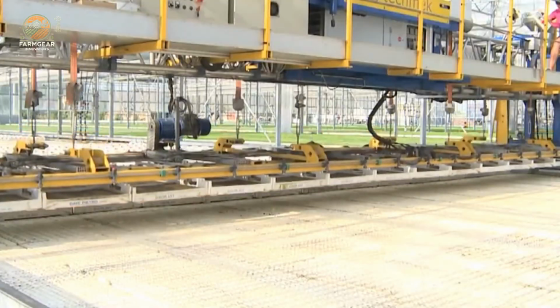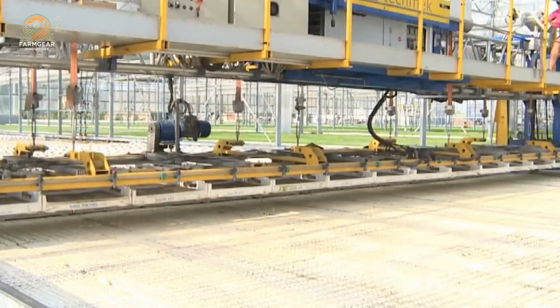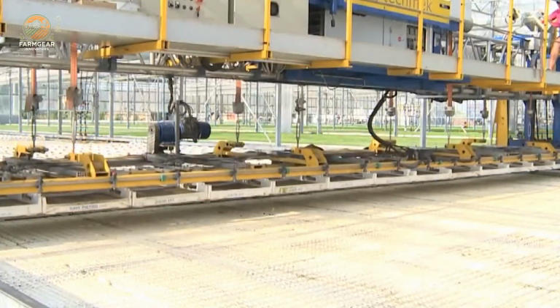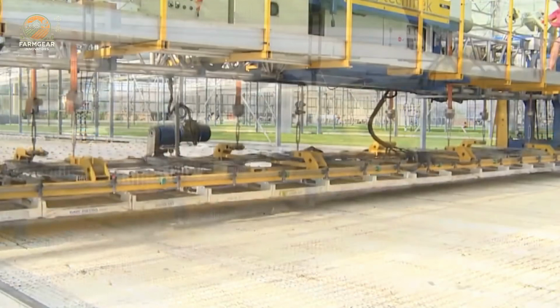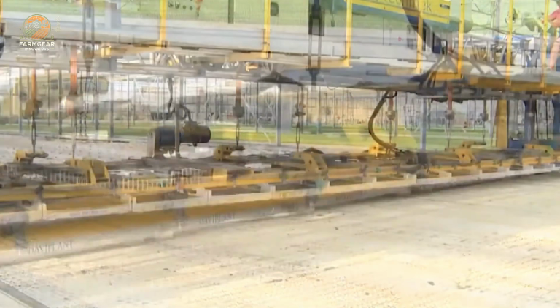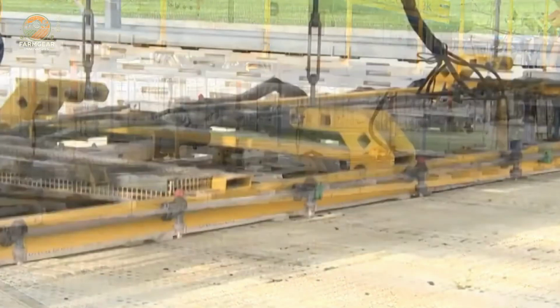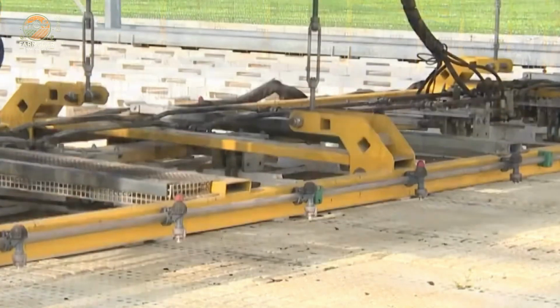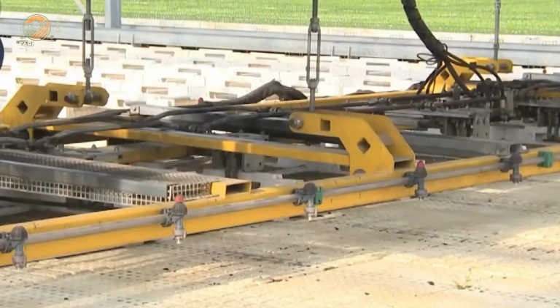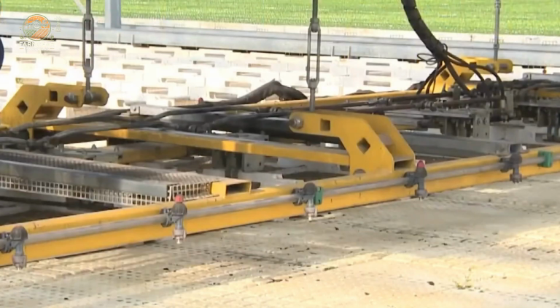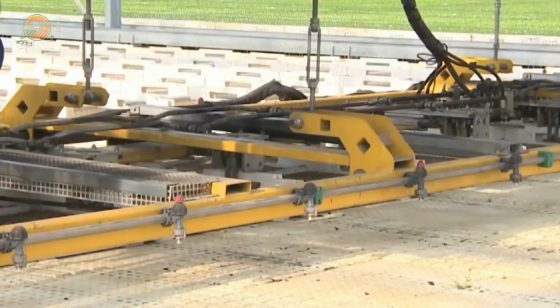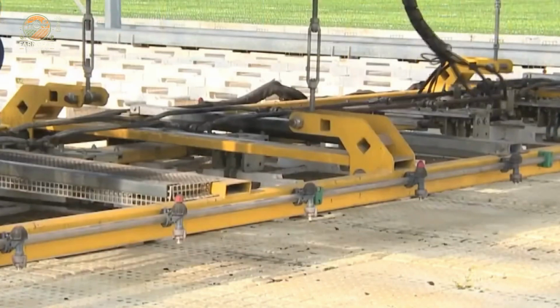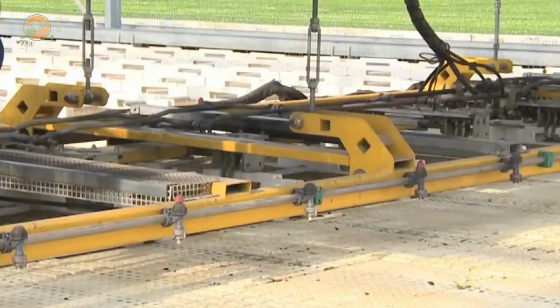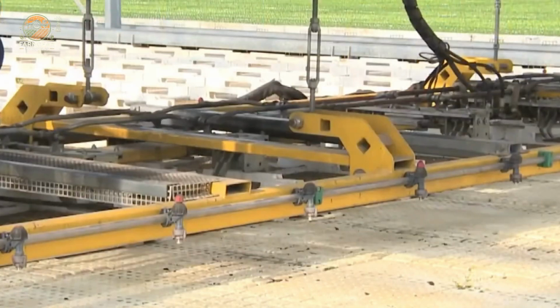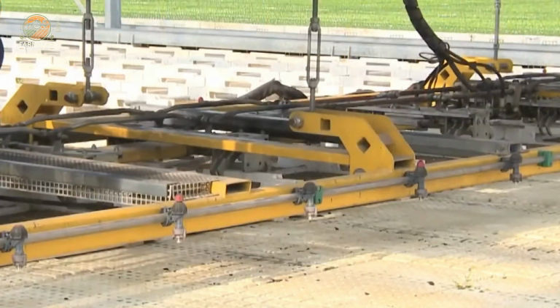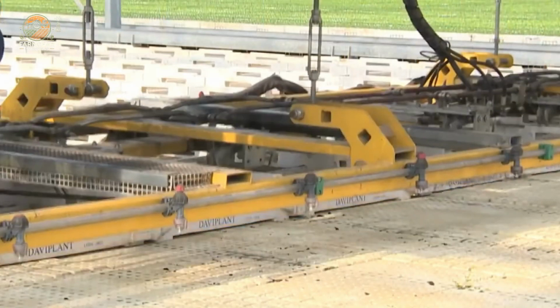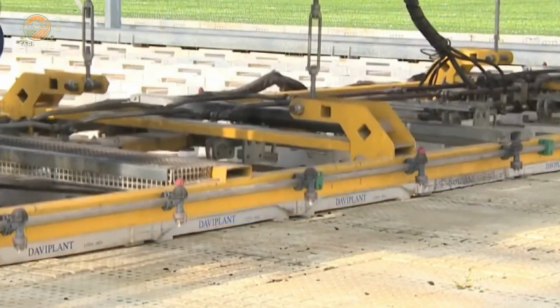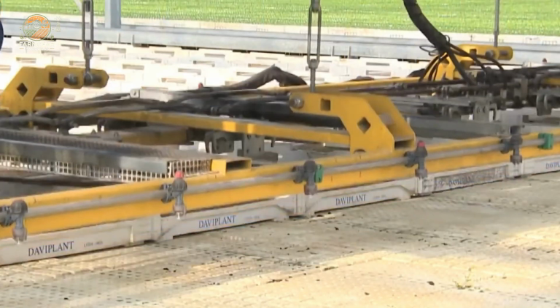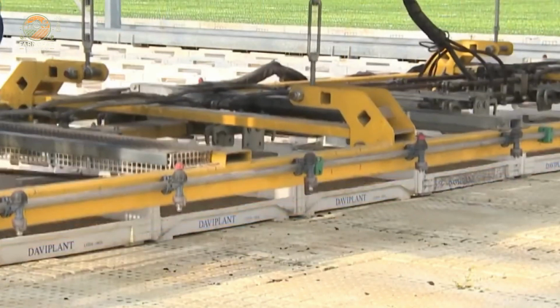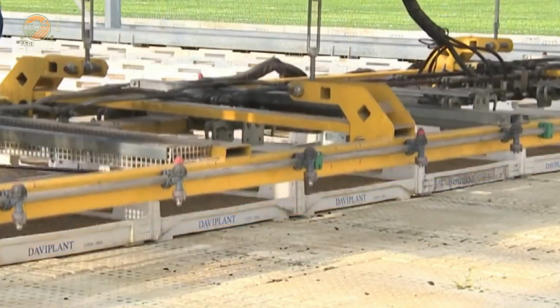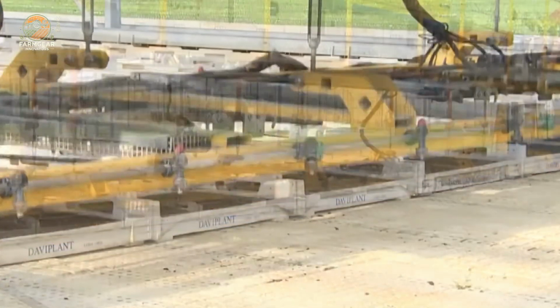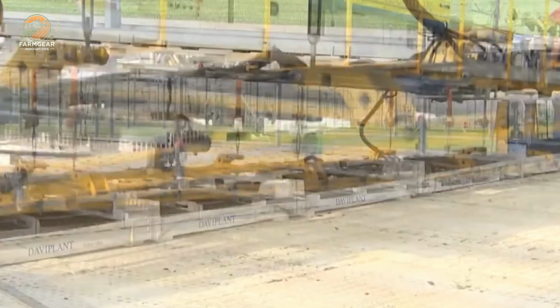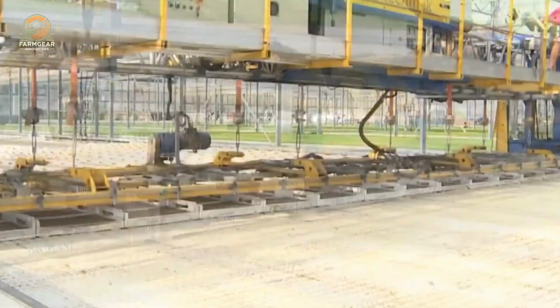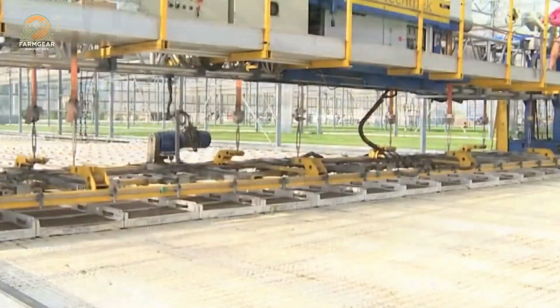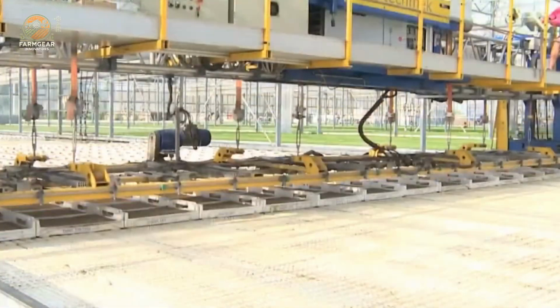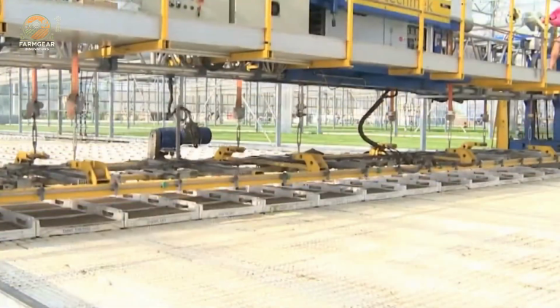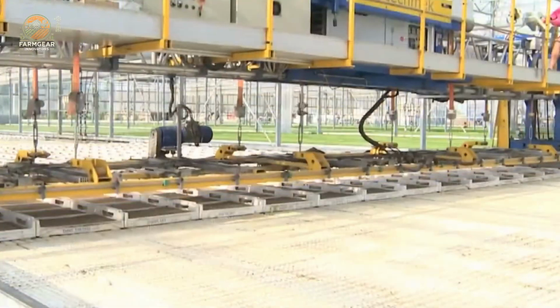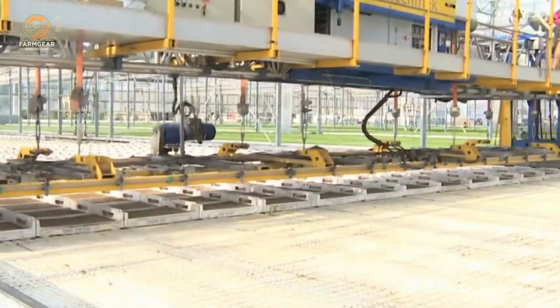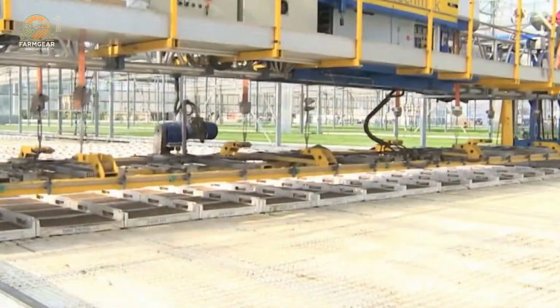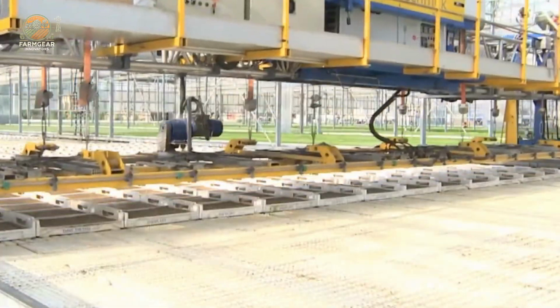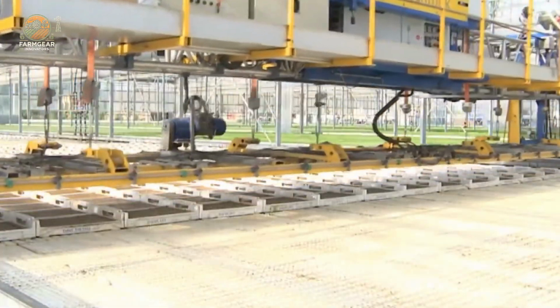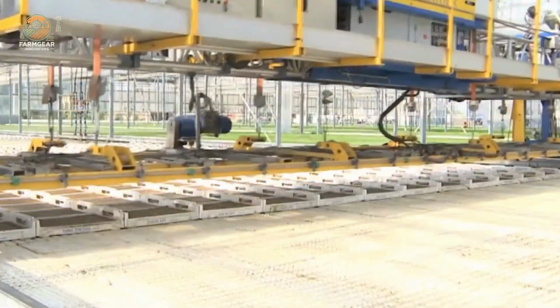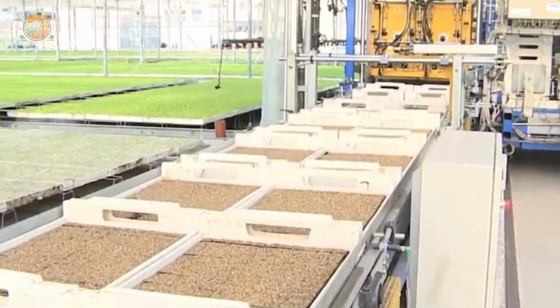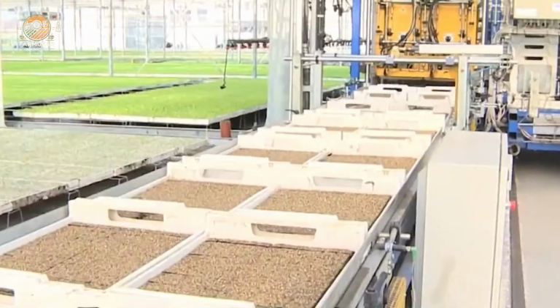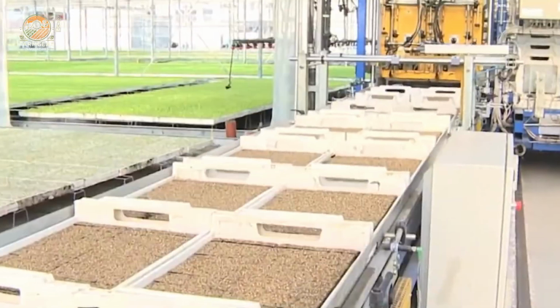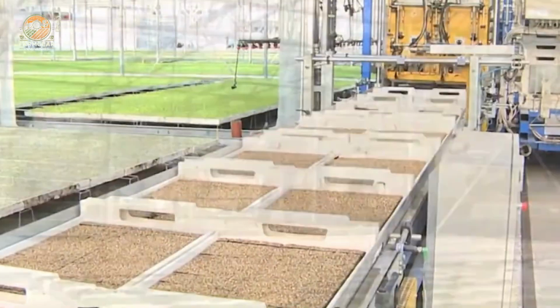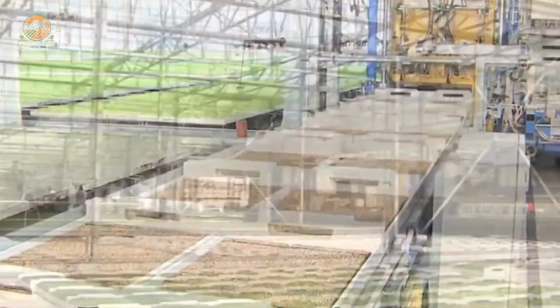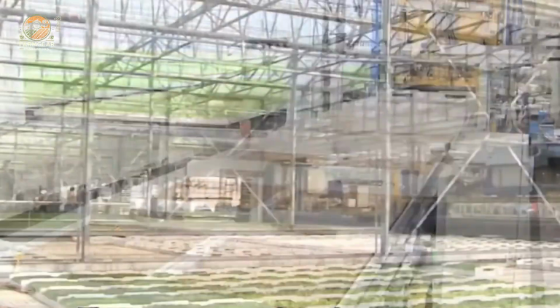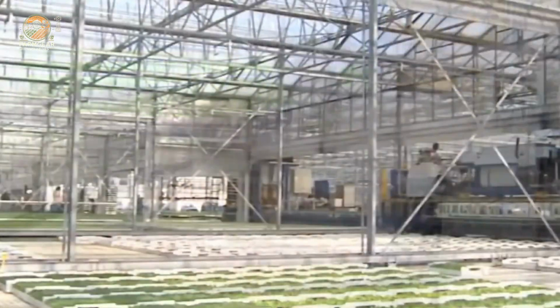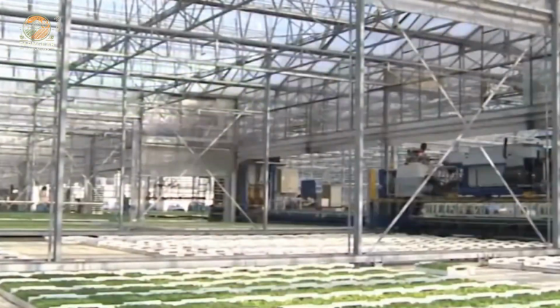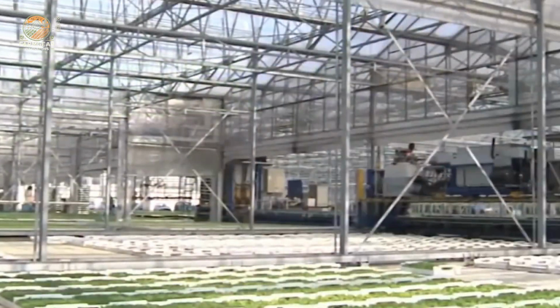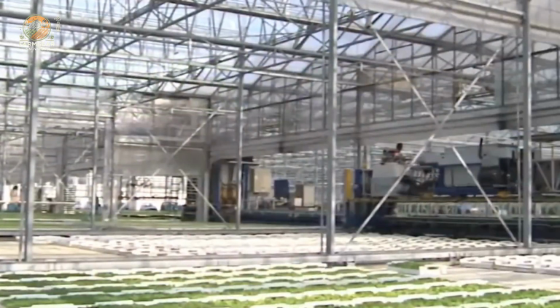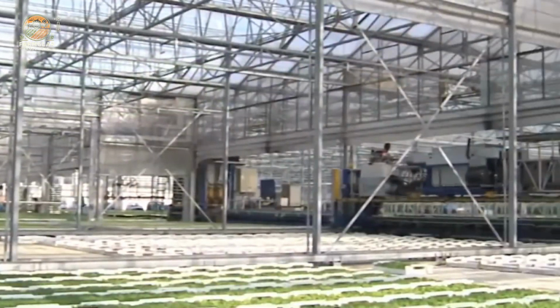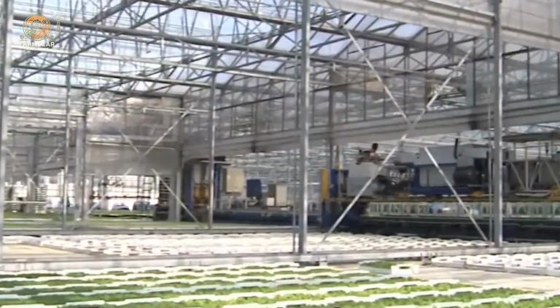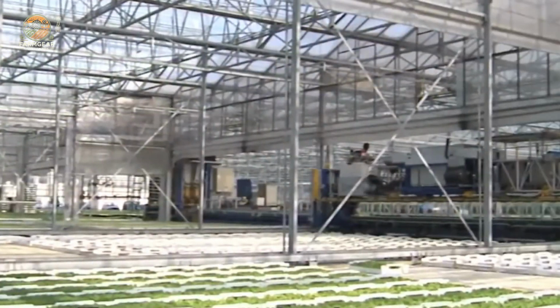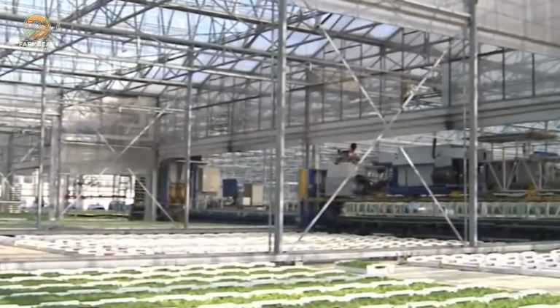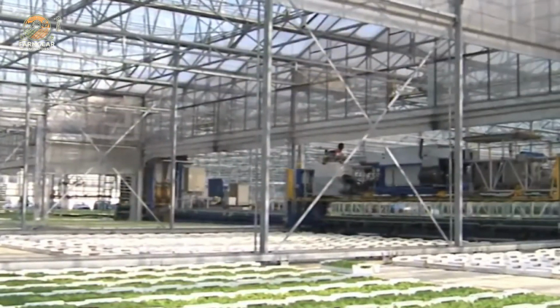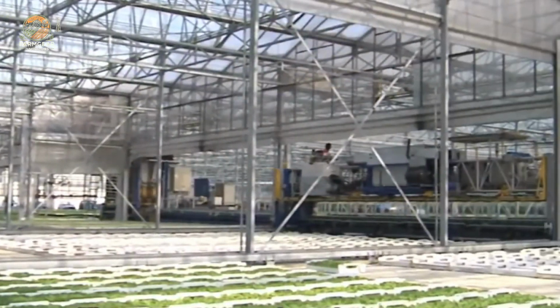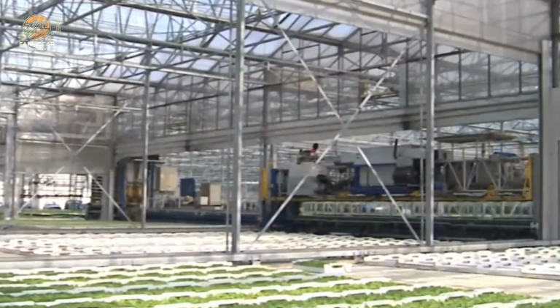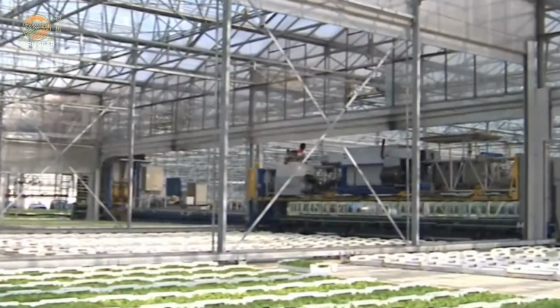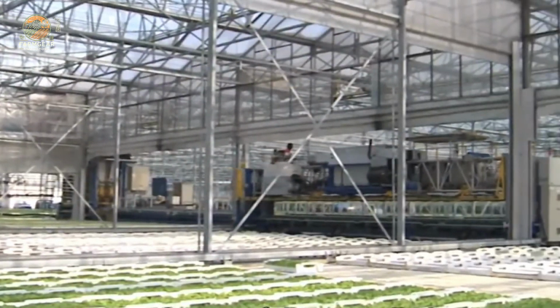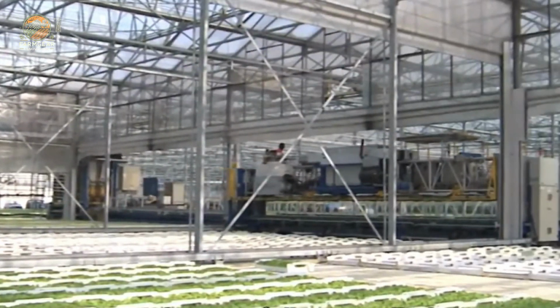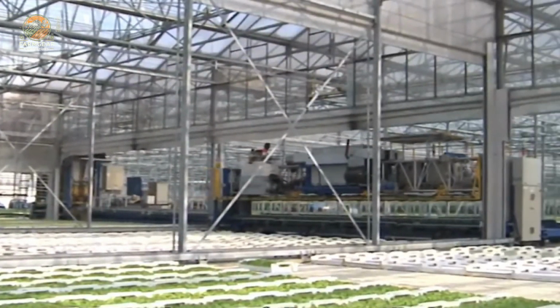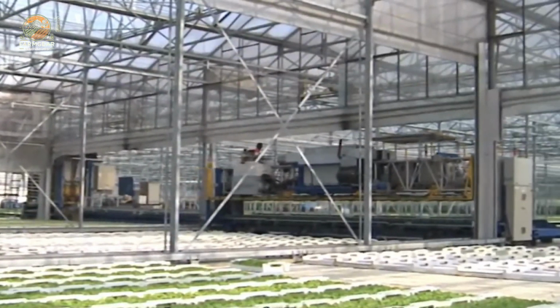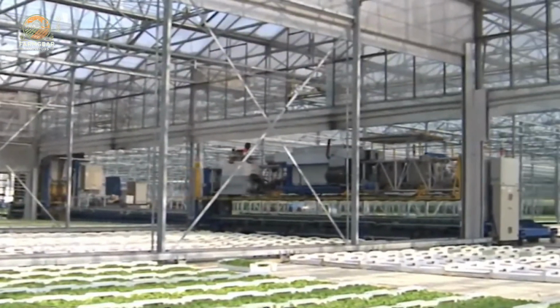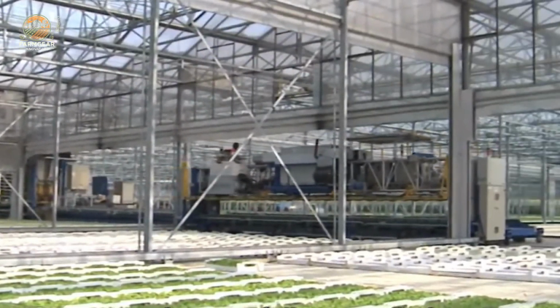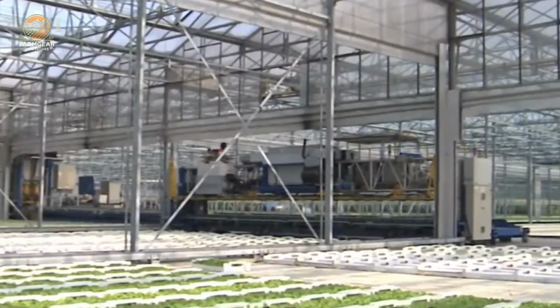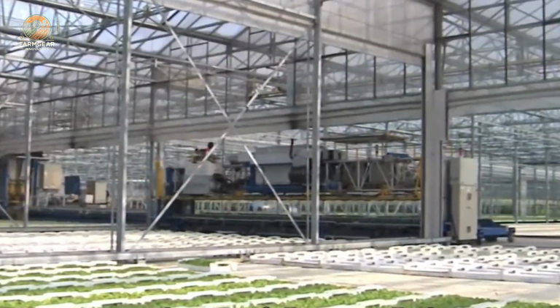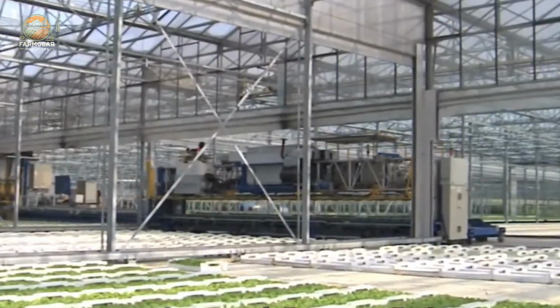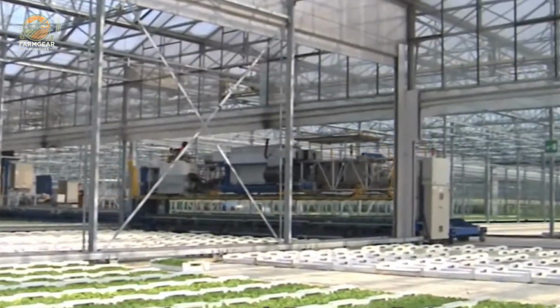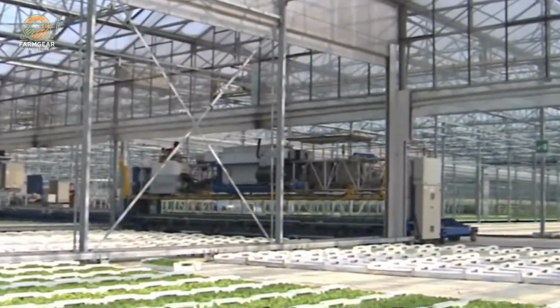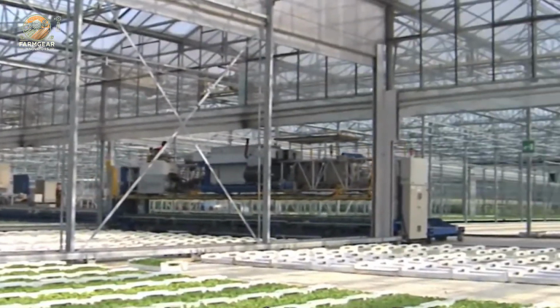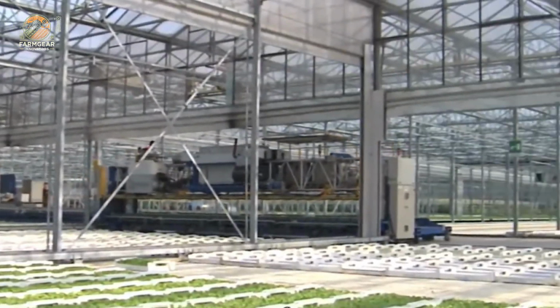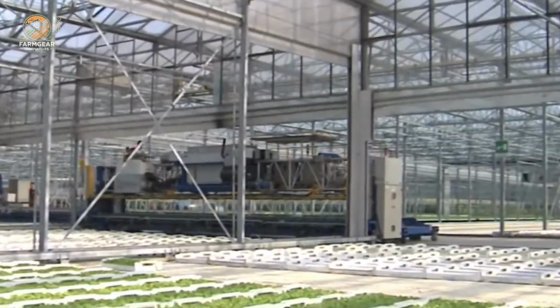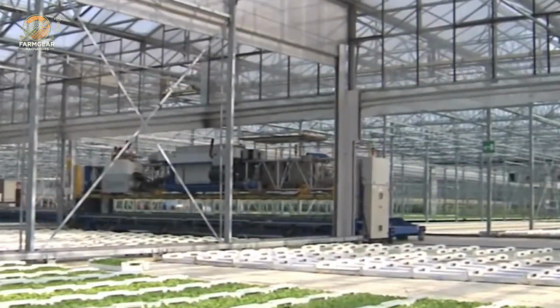After about four to six weeks, once the seedlings have developed solid roots and sturdy leaves, it's time to take them to the fields.